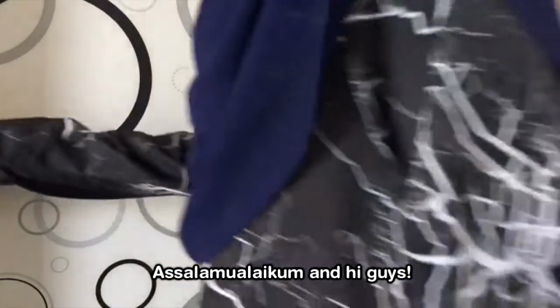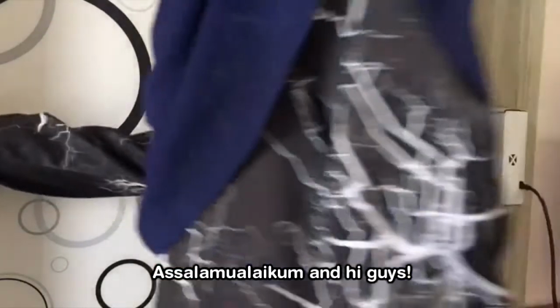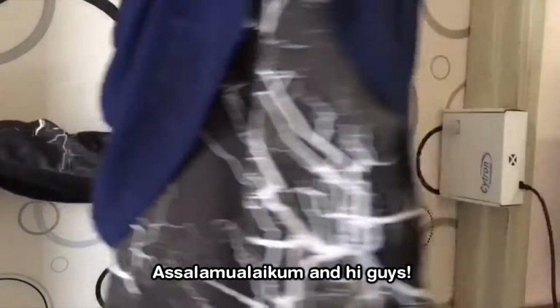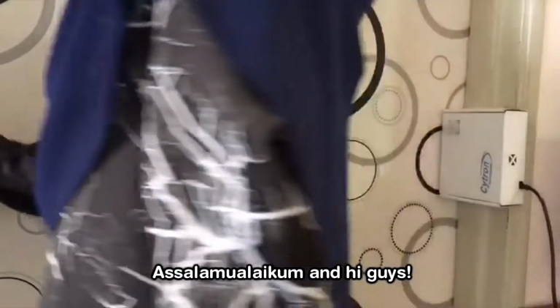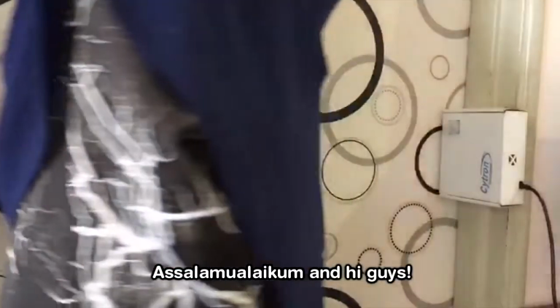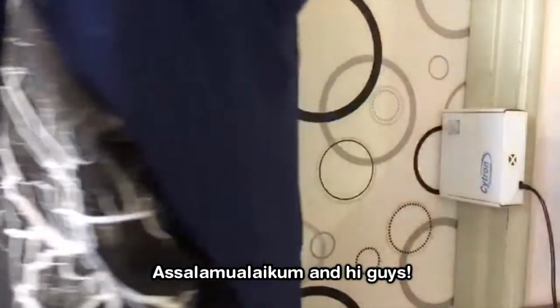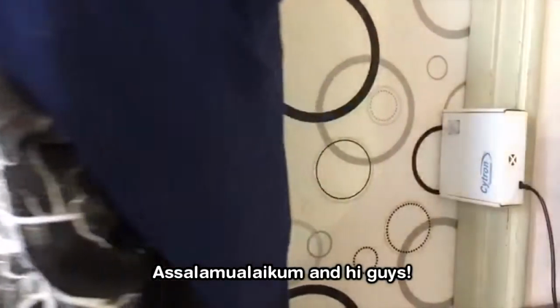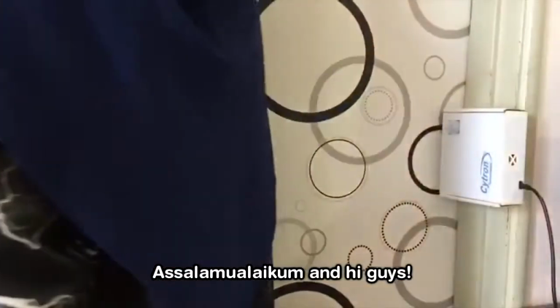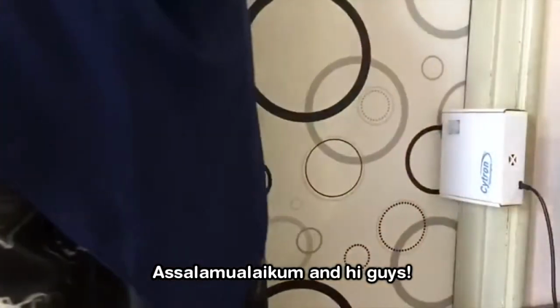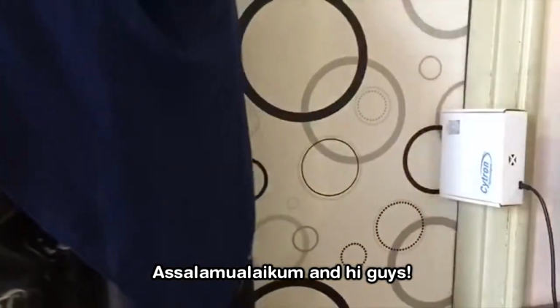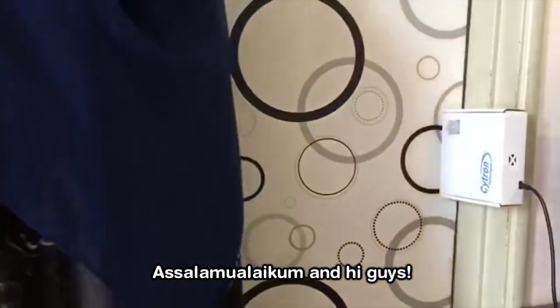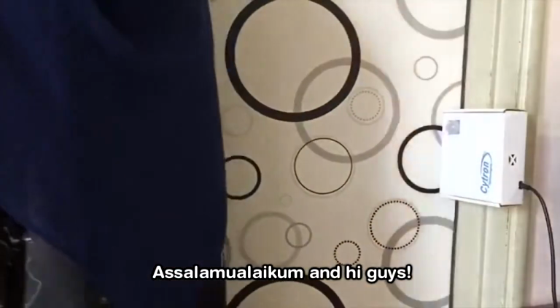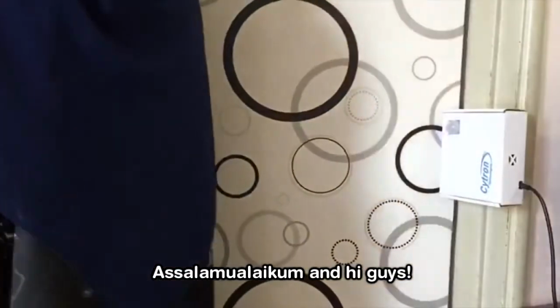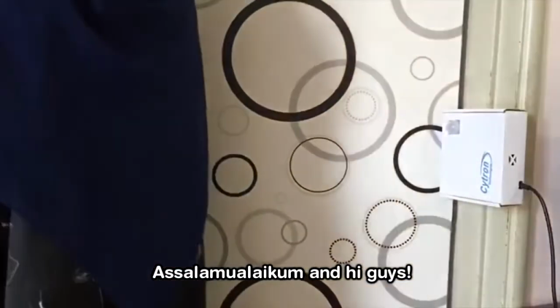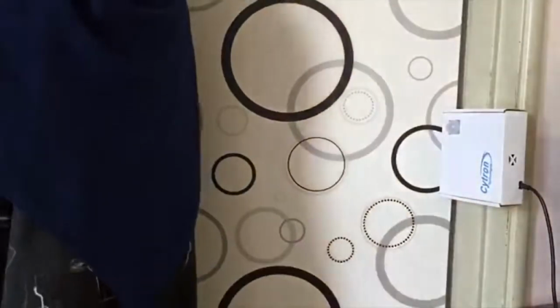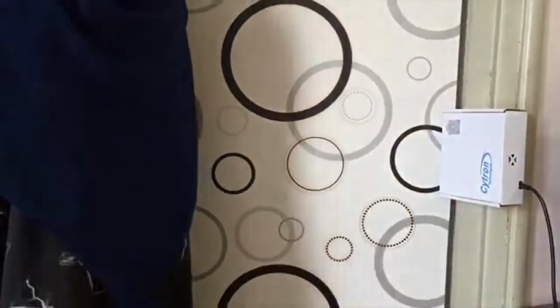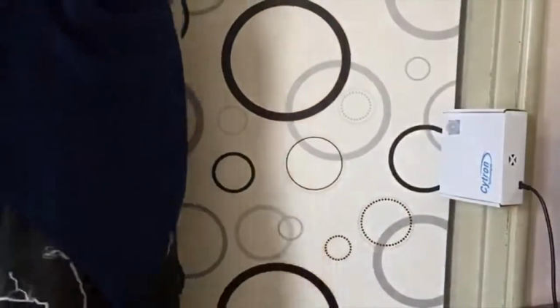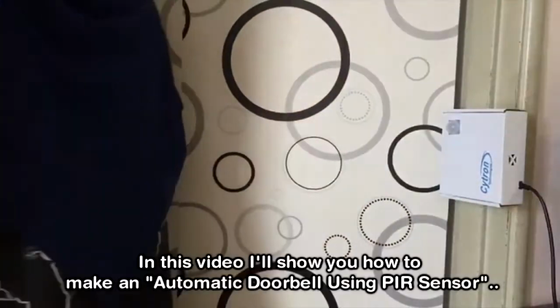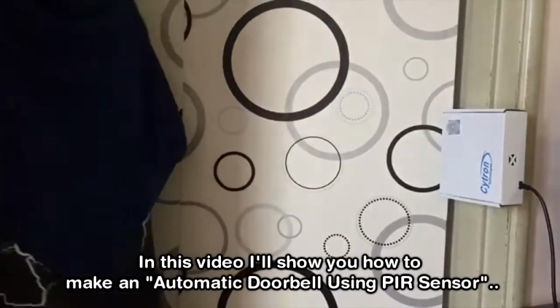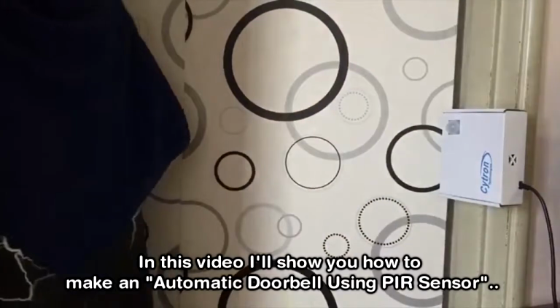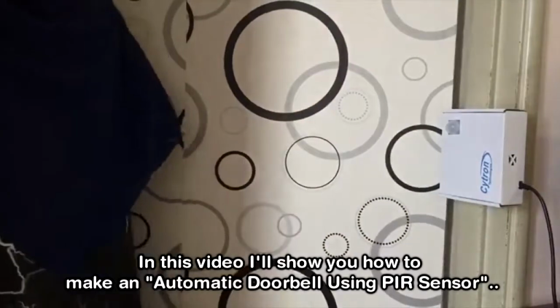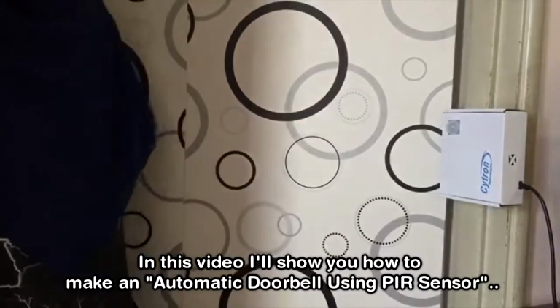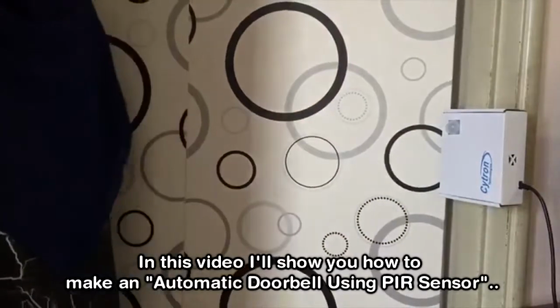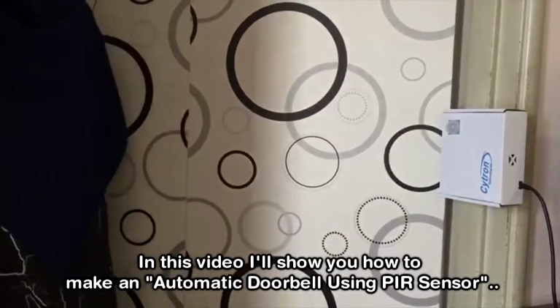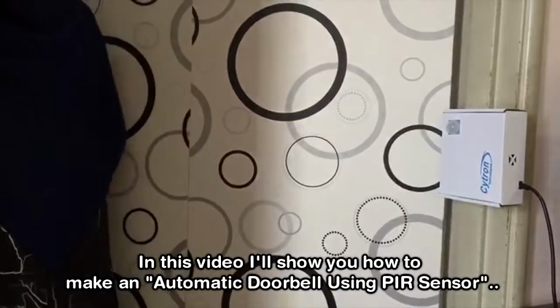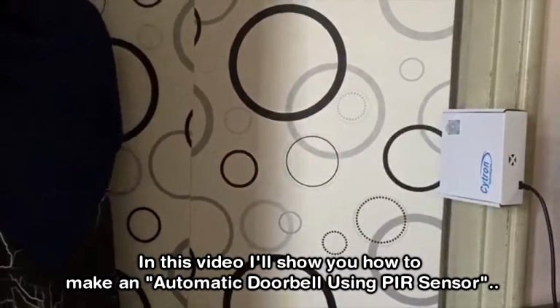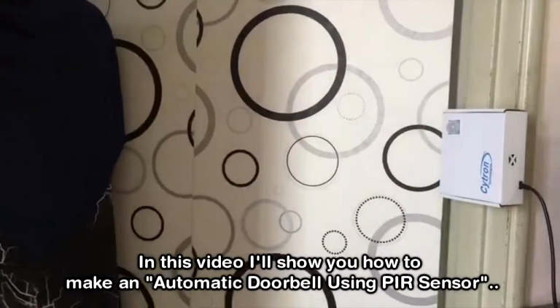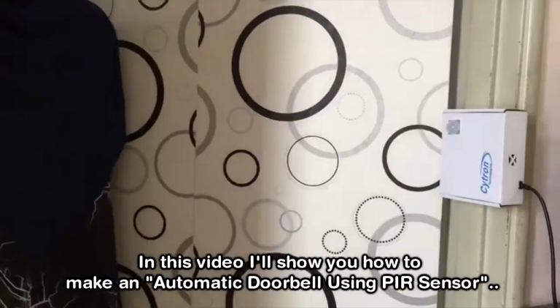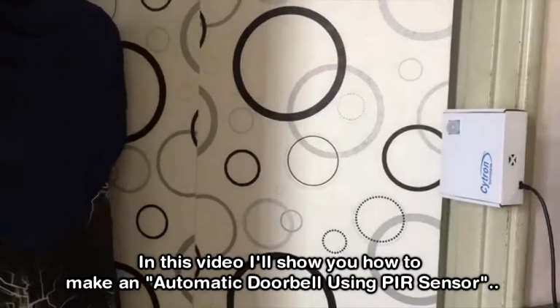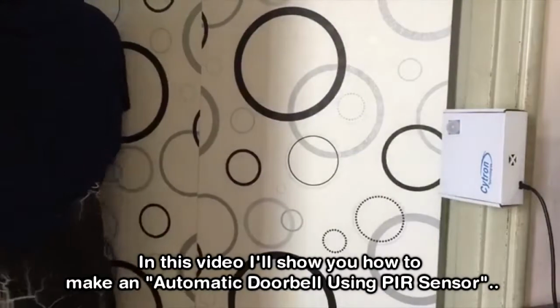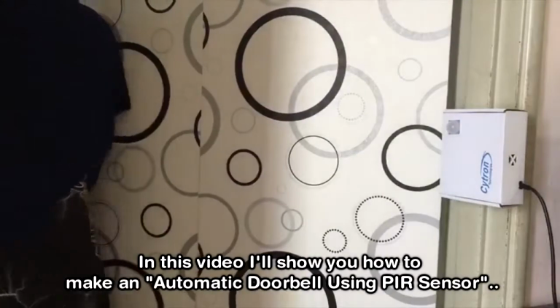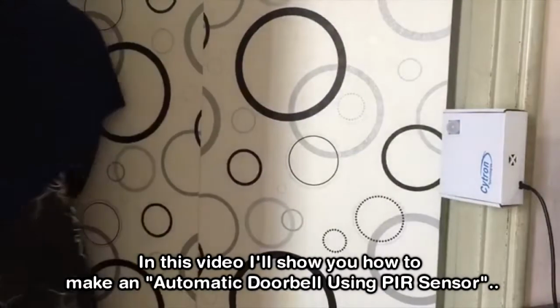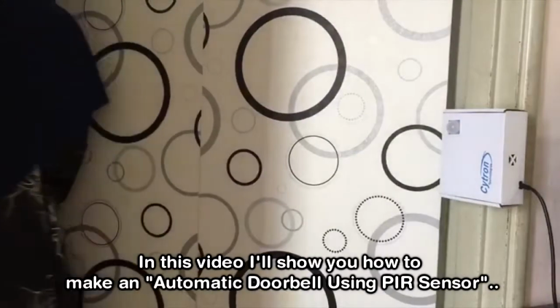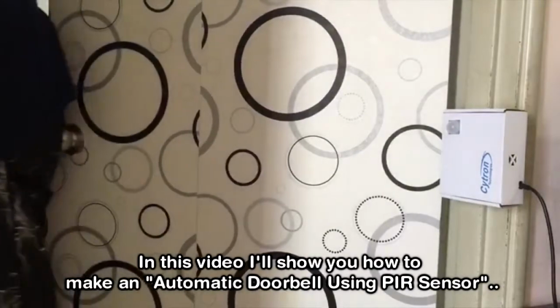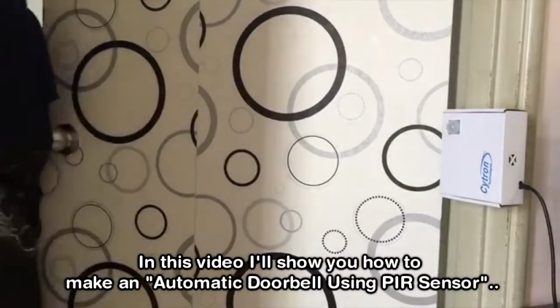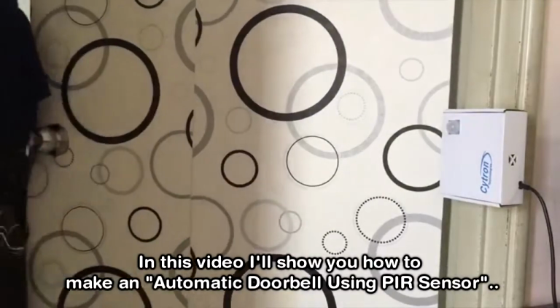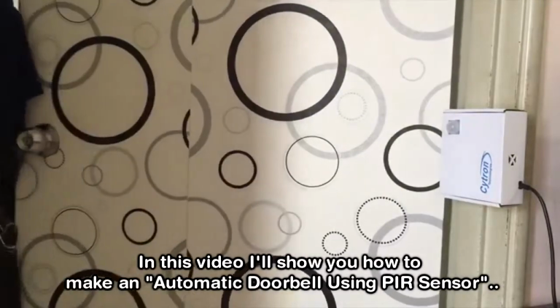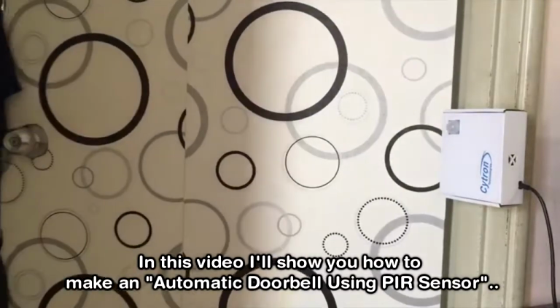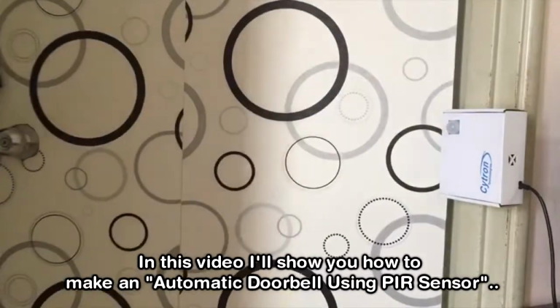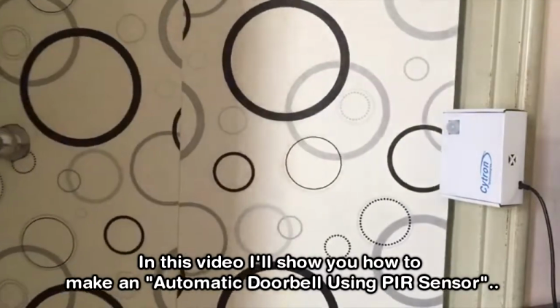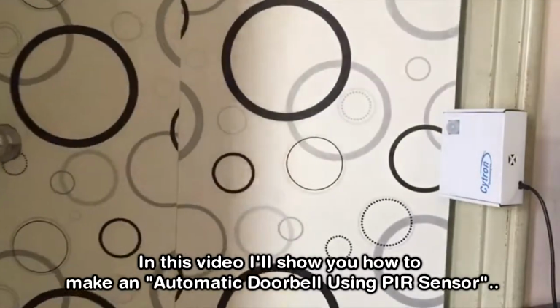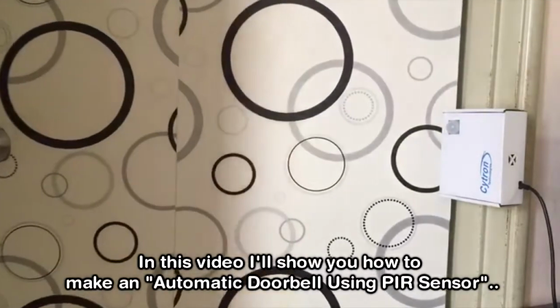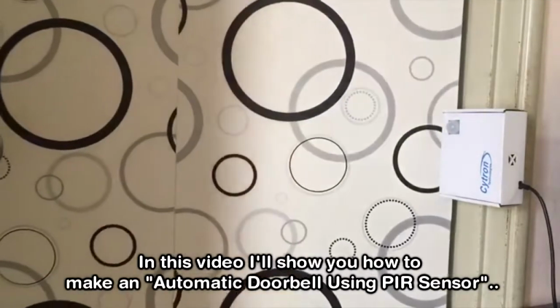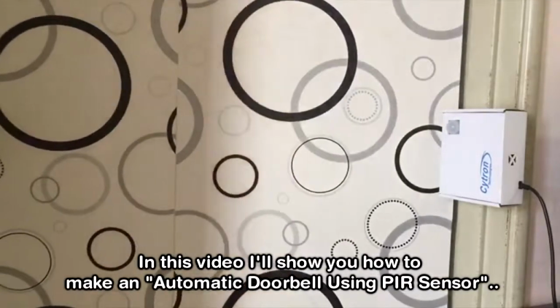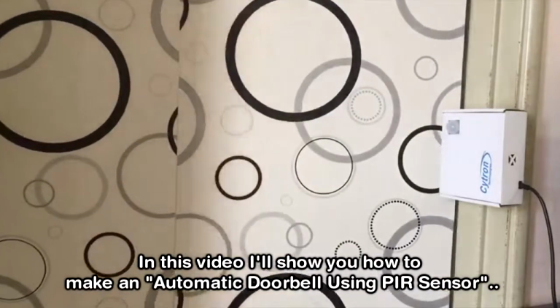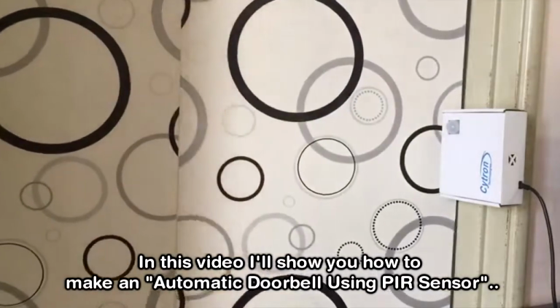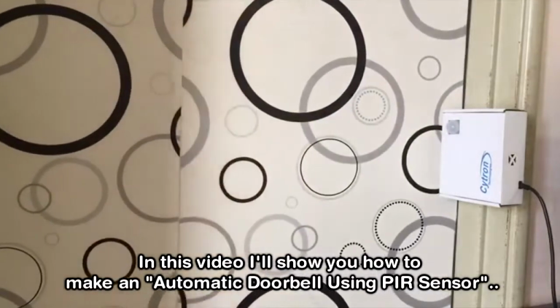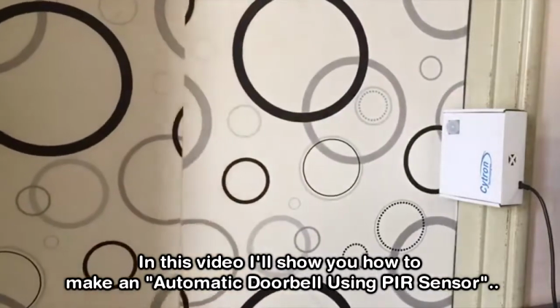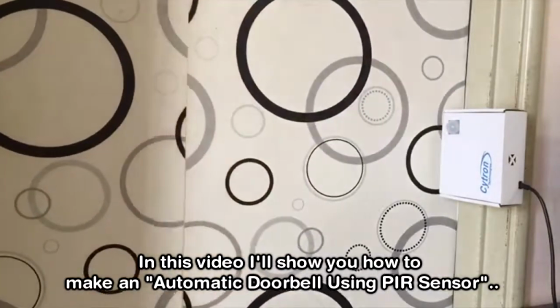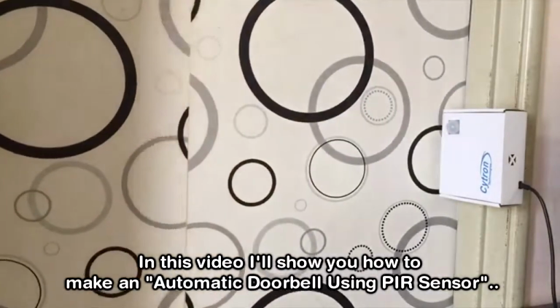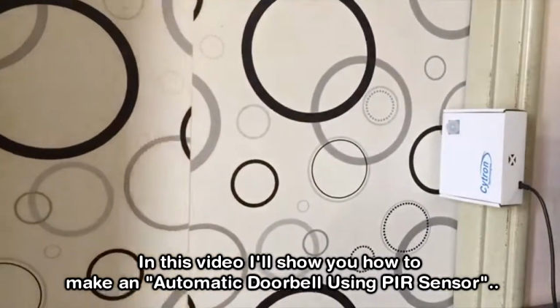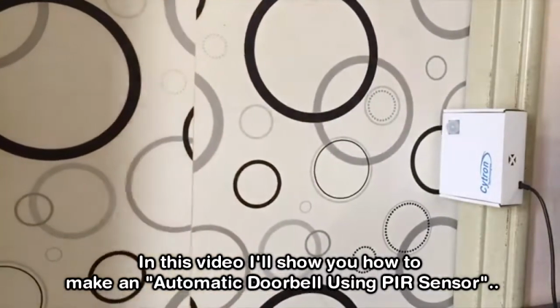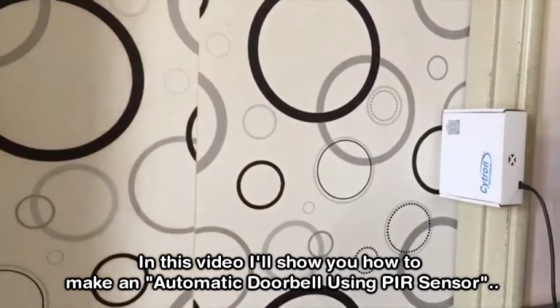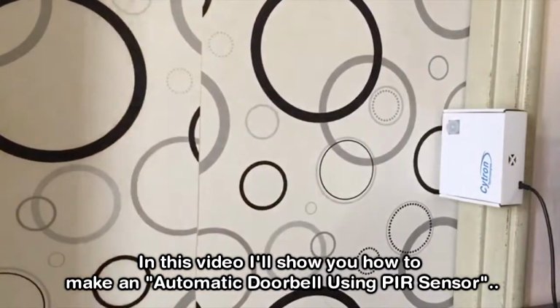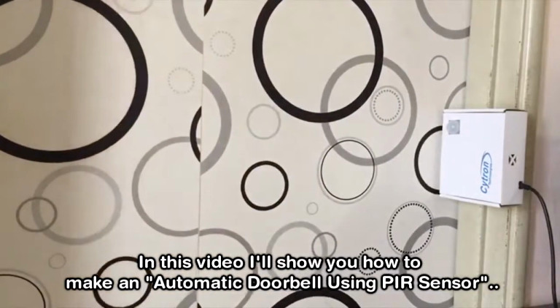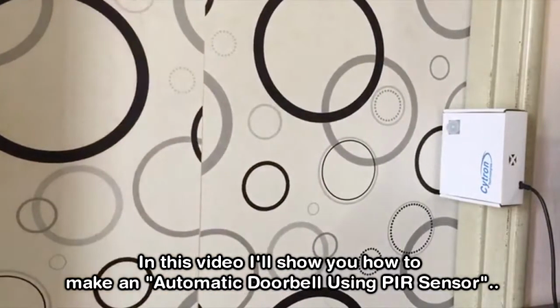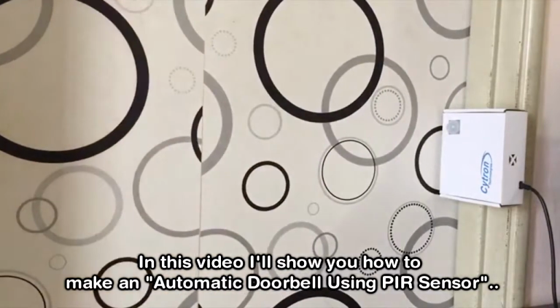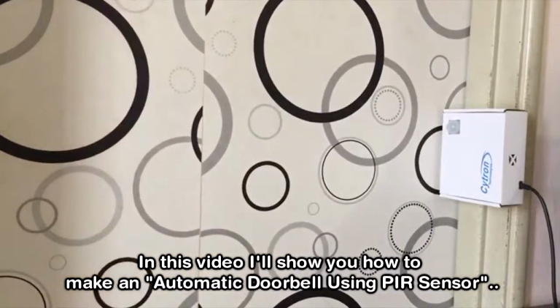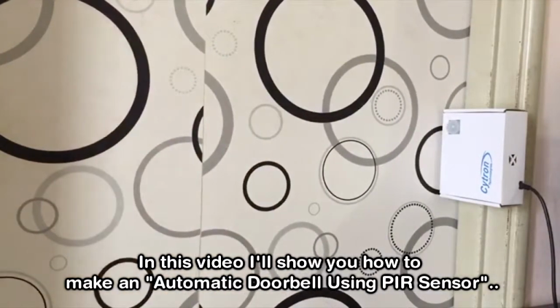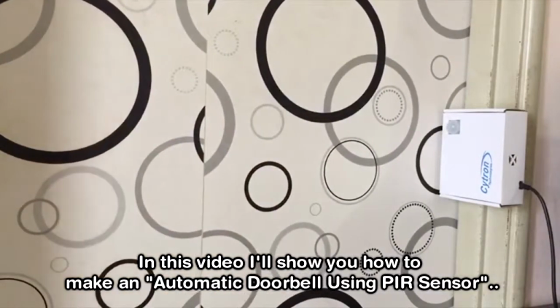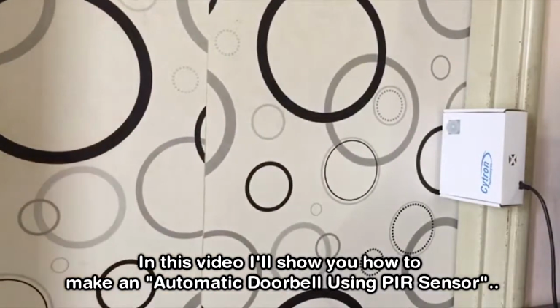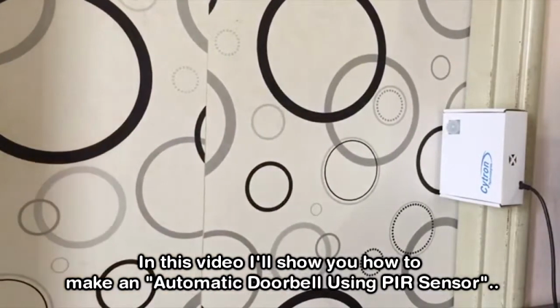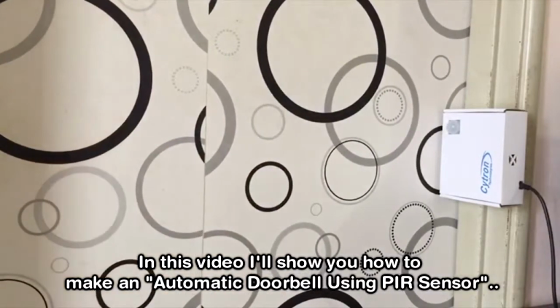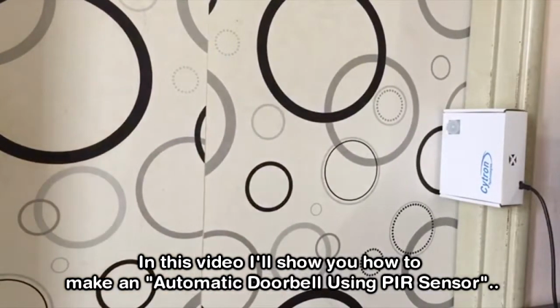Assalamualaikum and hi guys. In this video, I'll show you how to make an automatic doorbell using a PIR sensor.